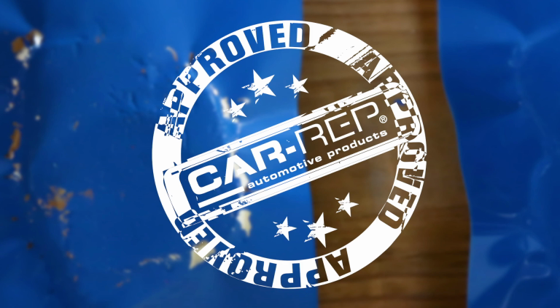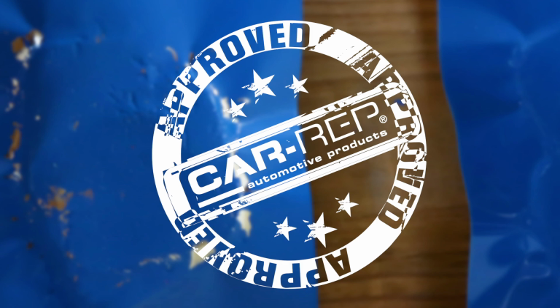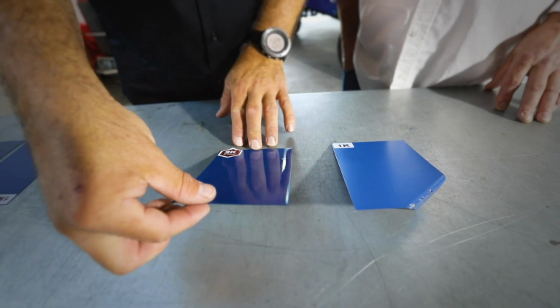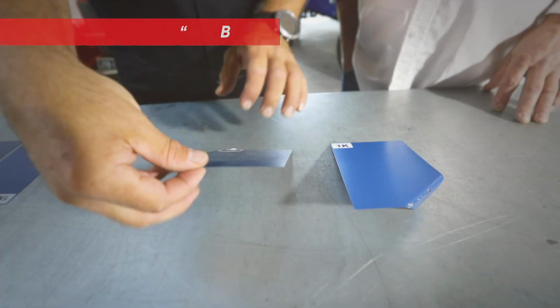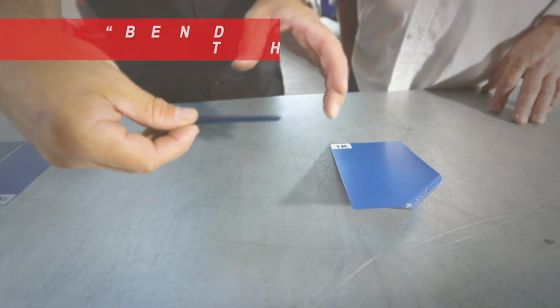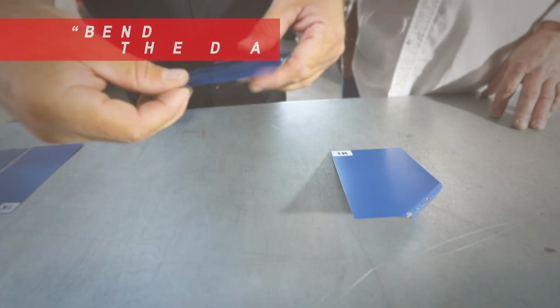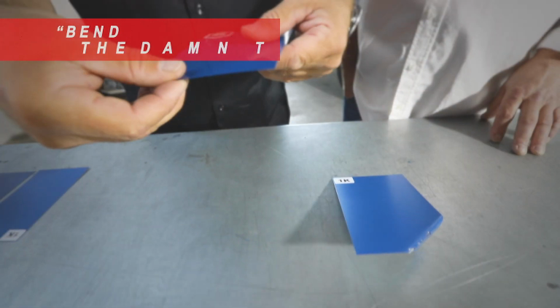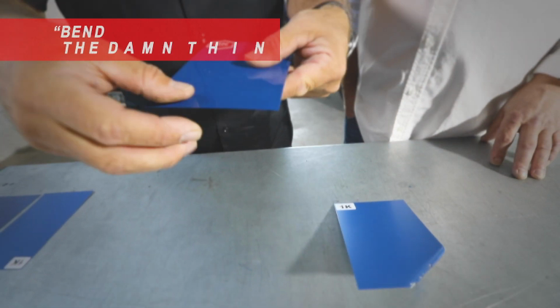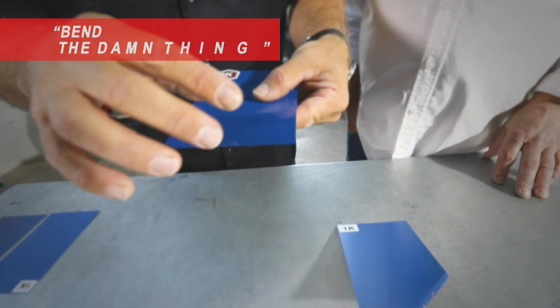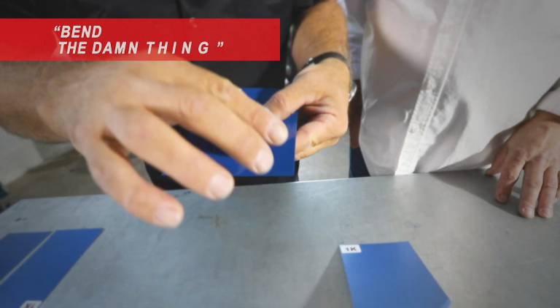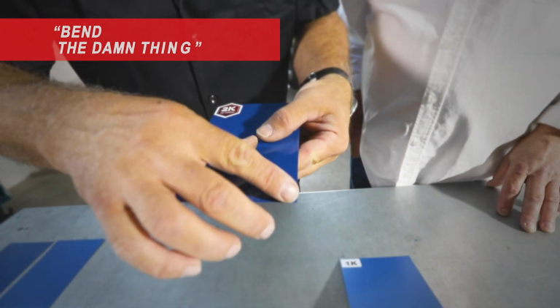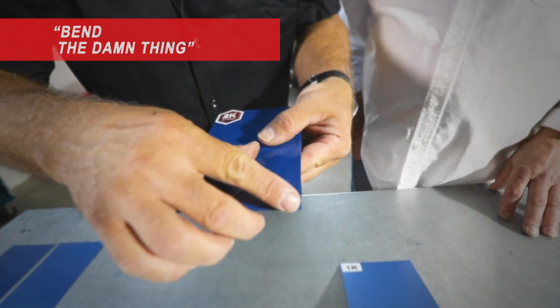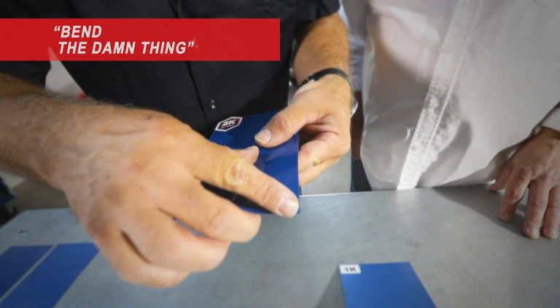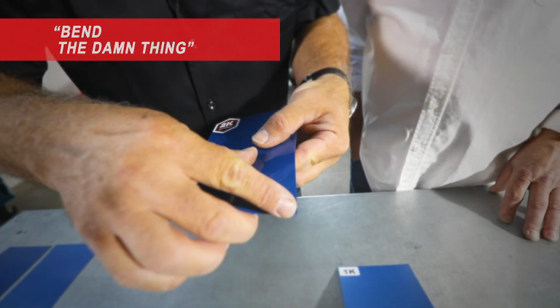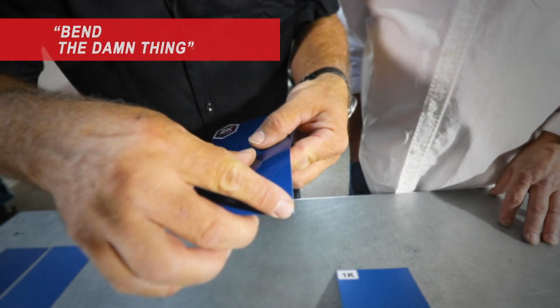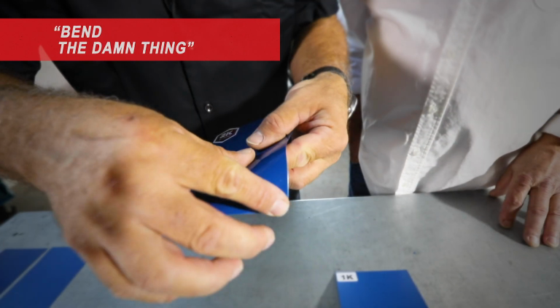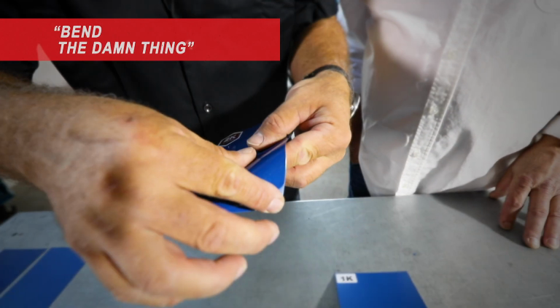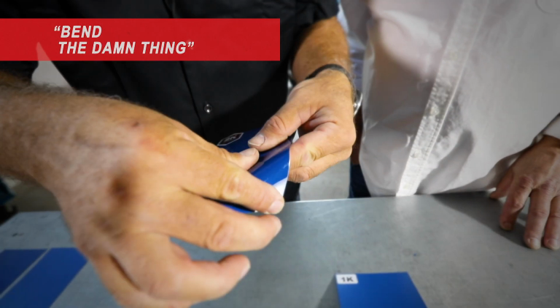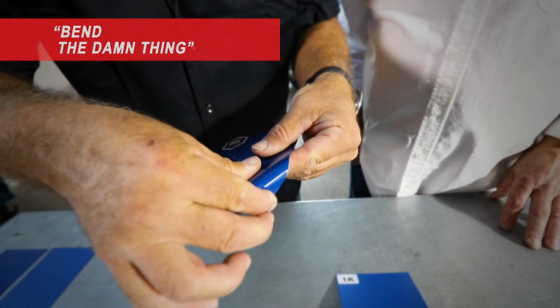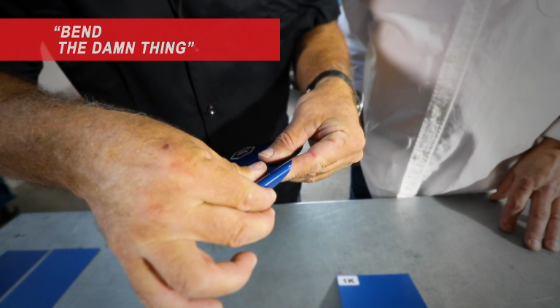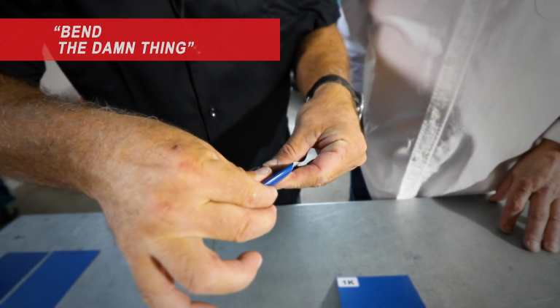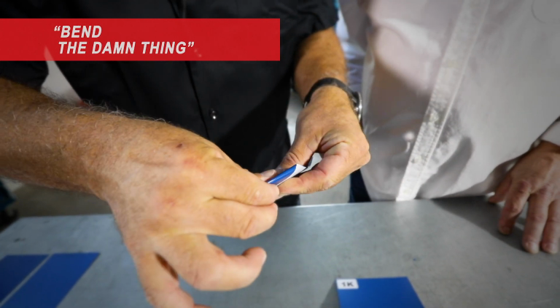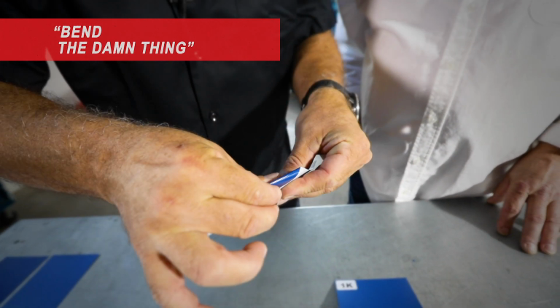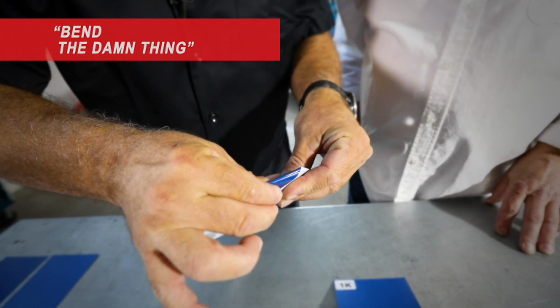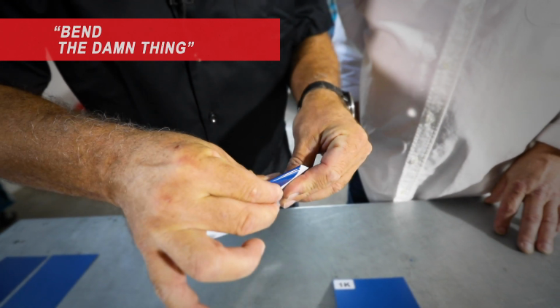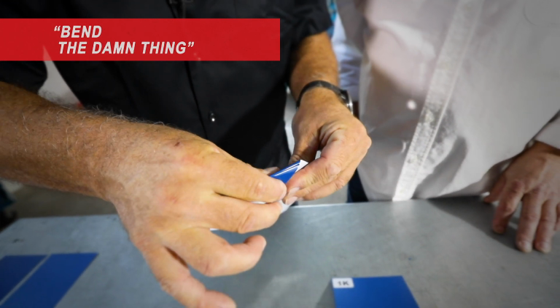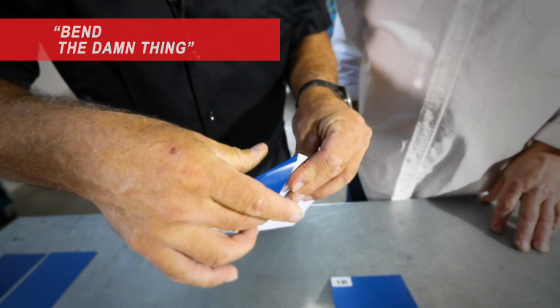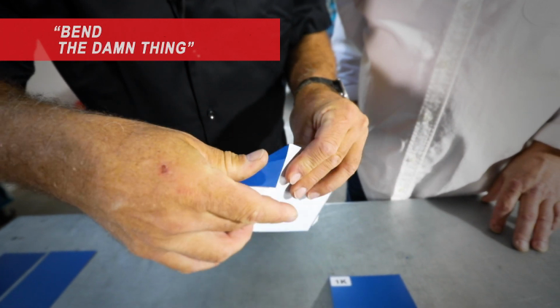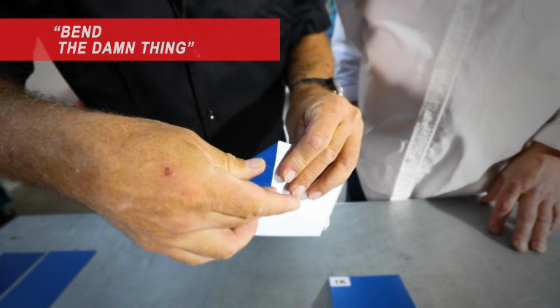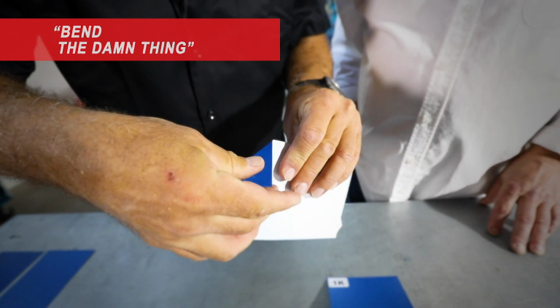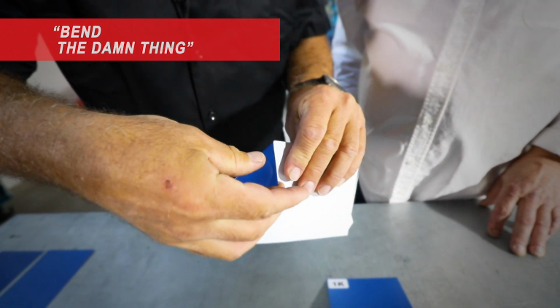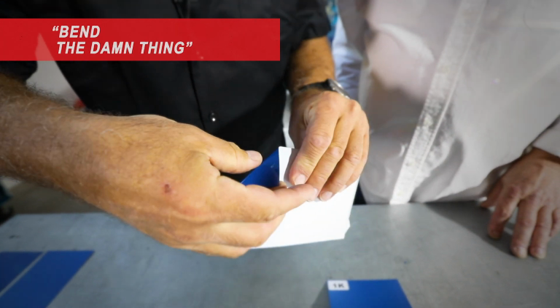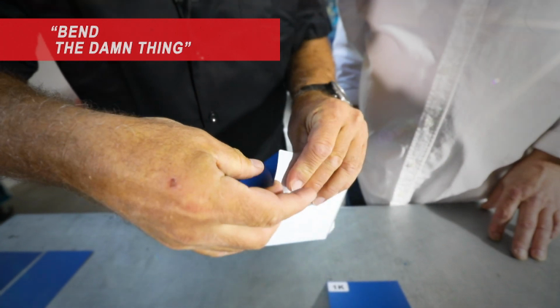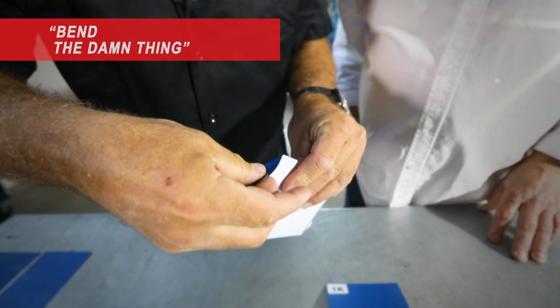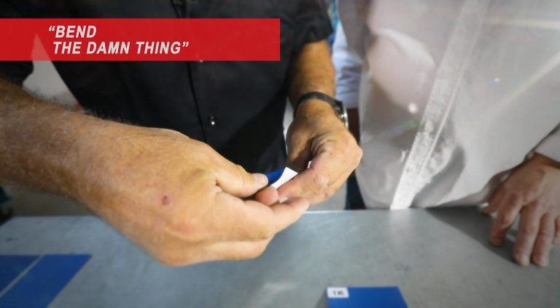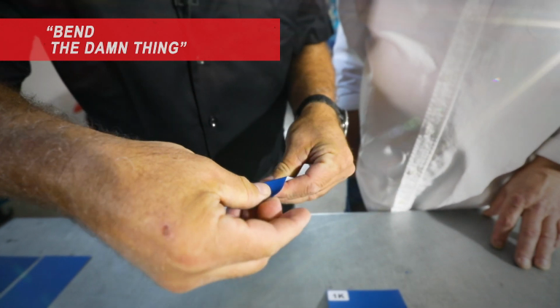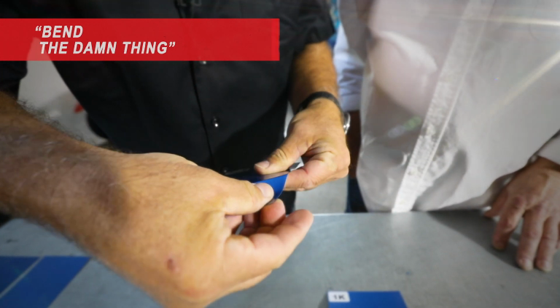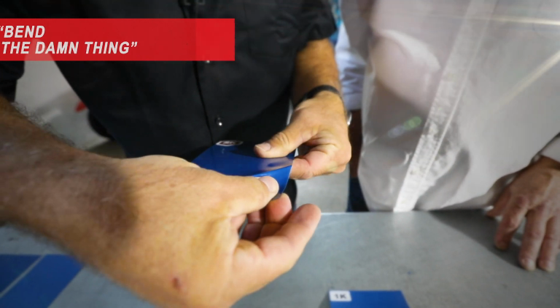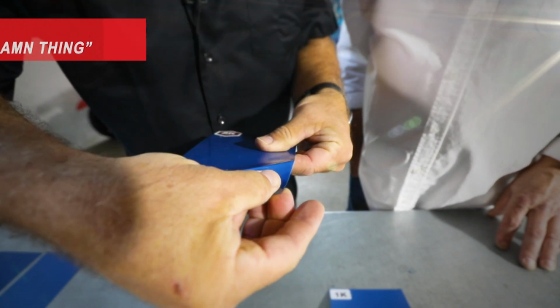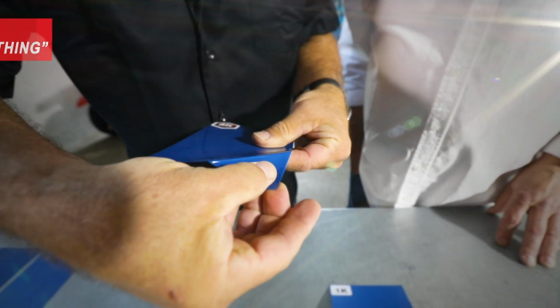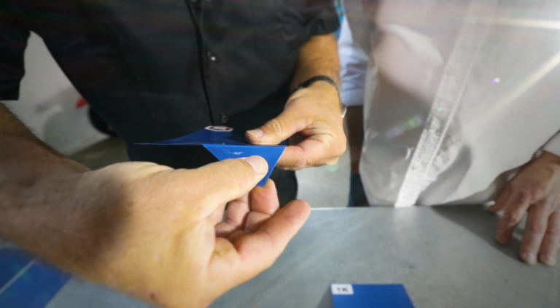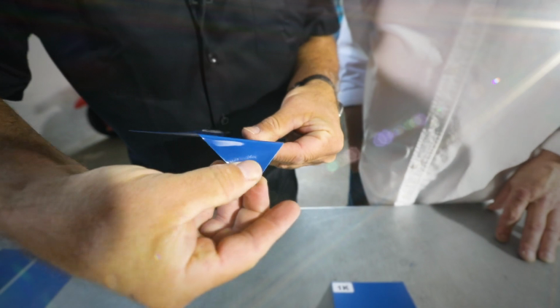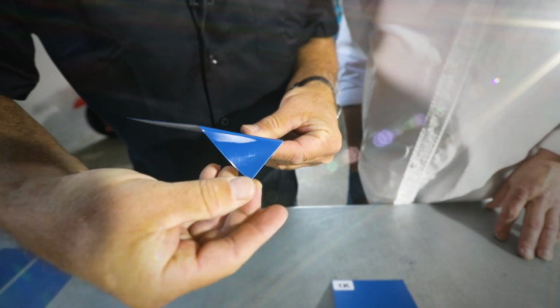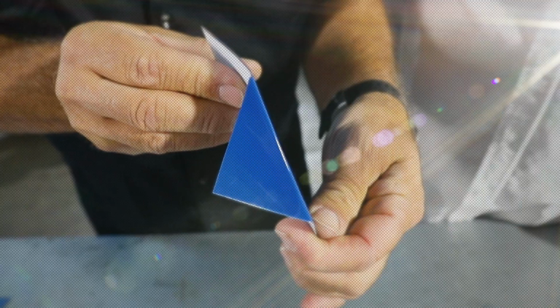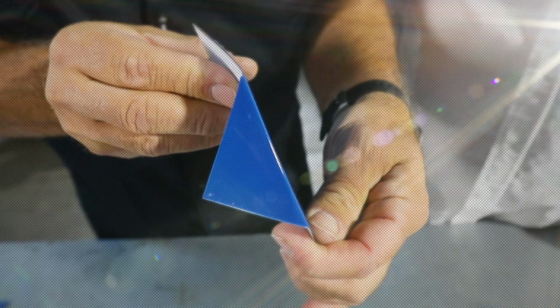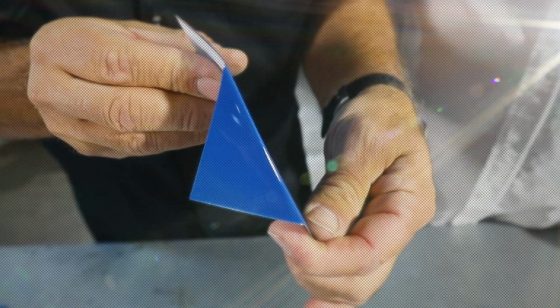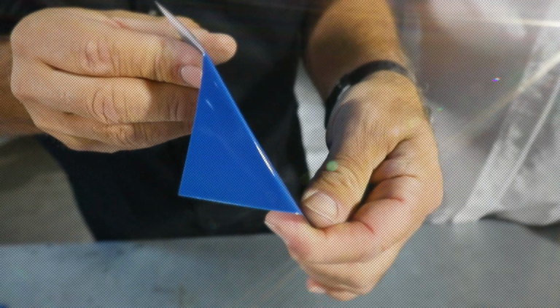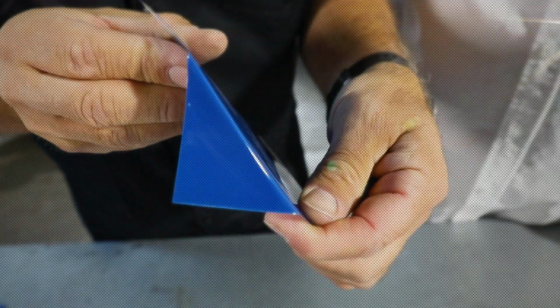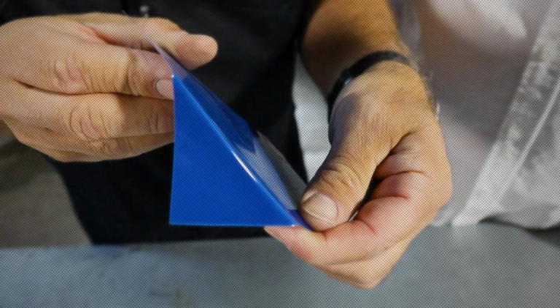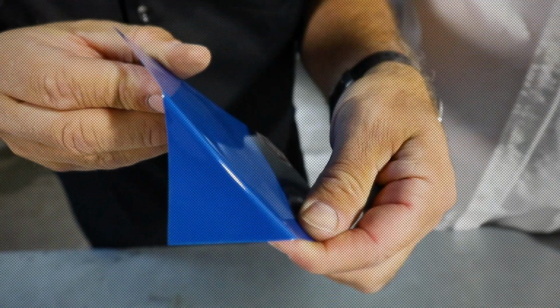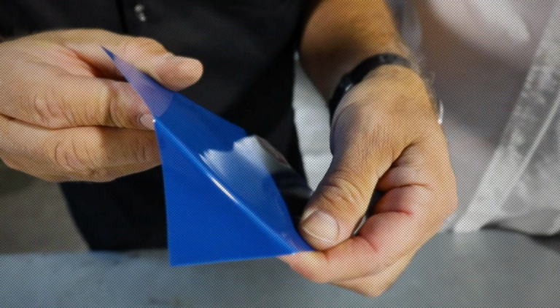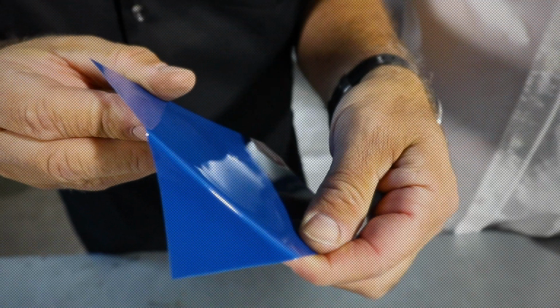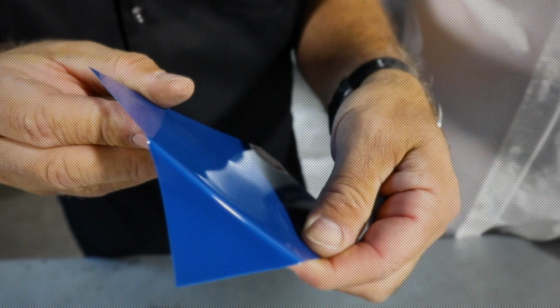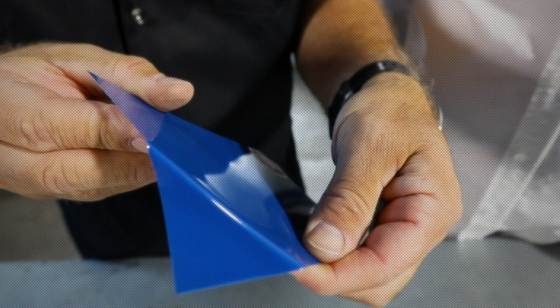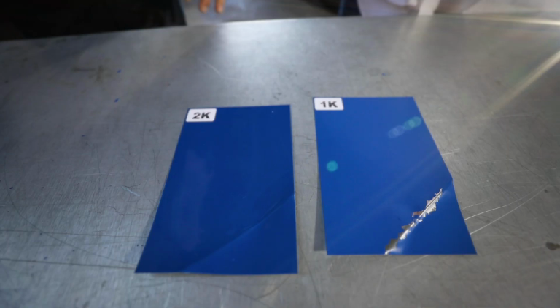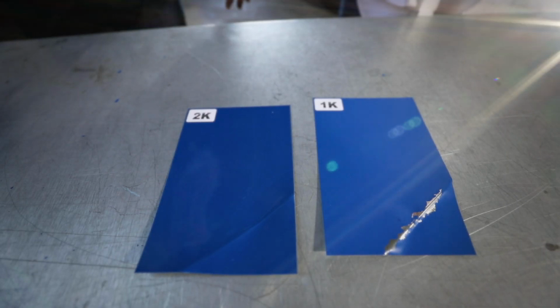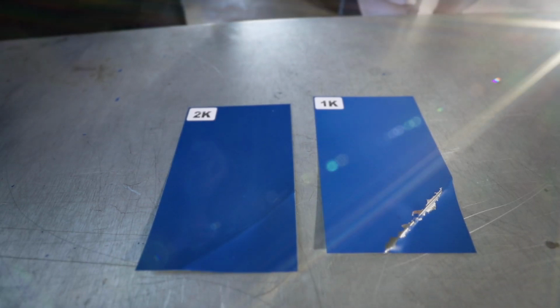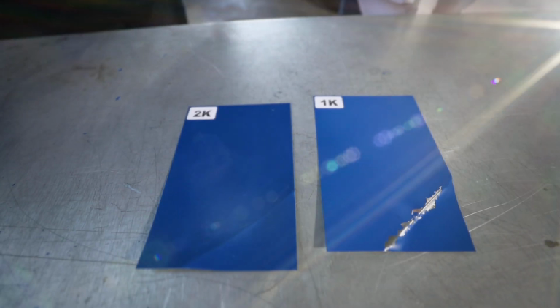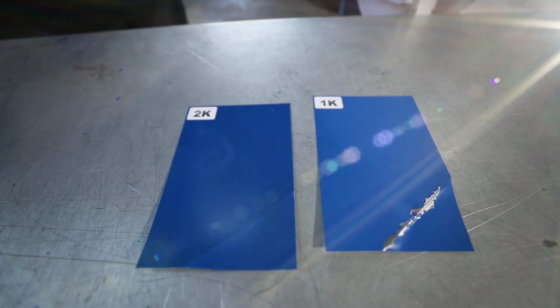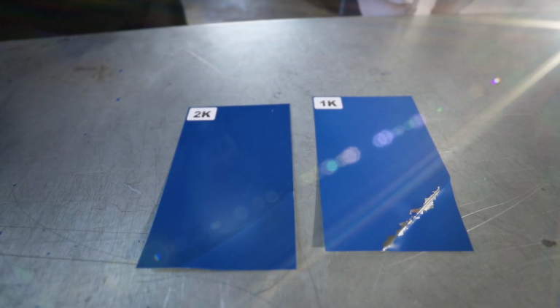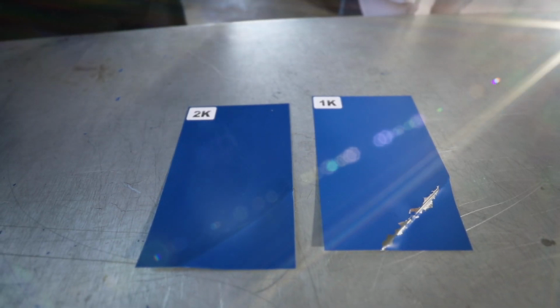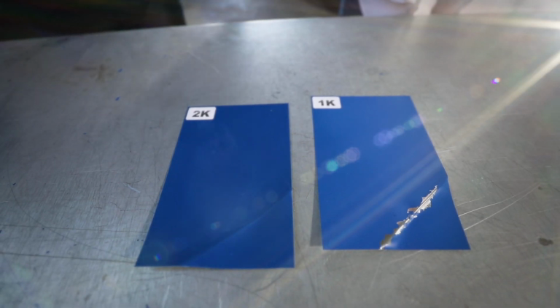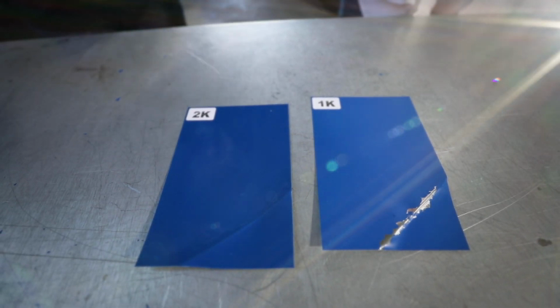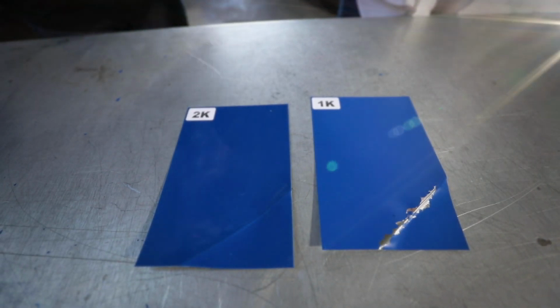Well, show us what happens with the 2K done. Wow, that looks good — that's insane! Check that out: no cracks. It's also flexible.